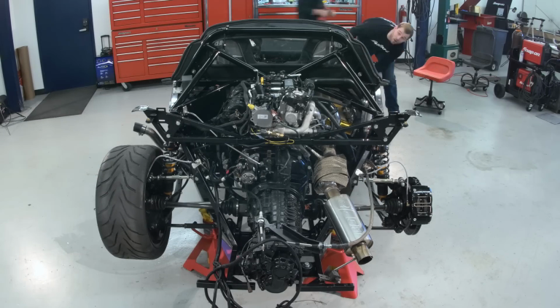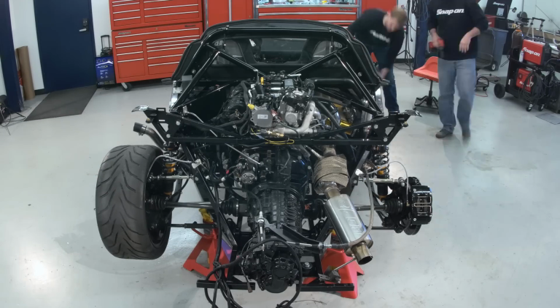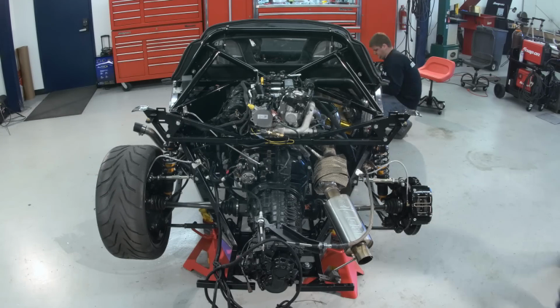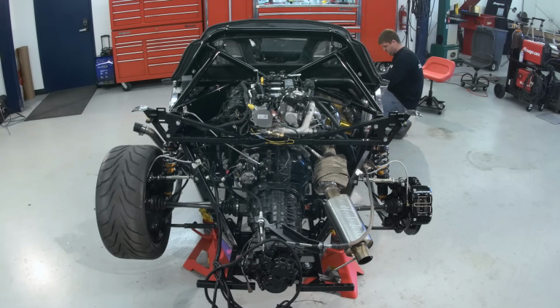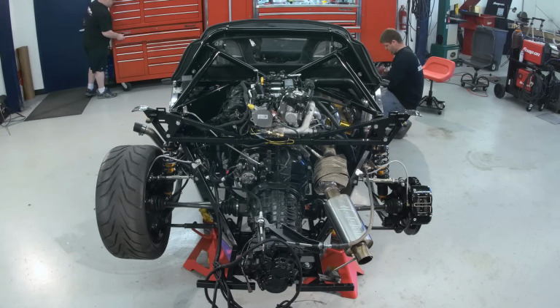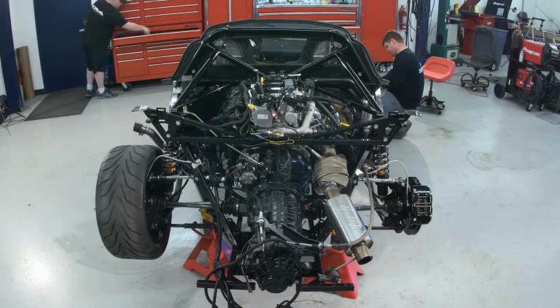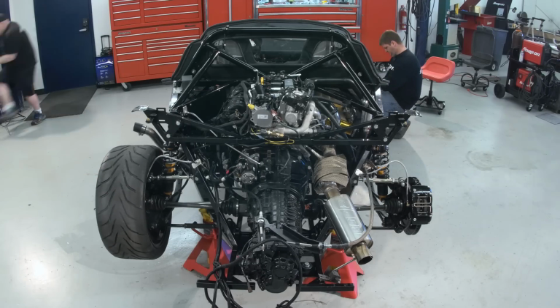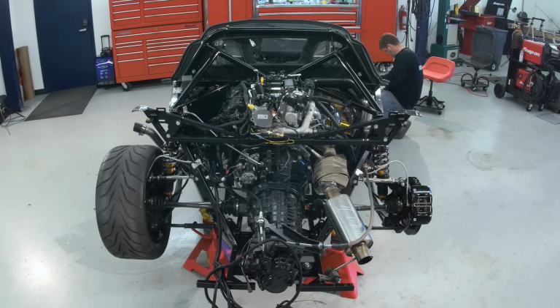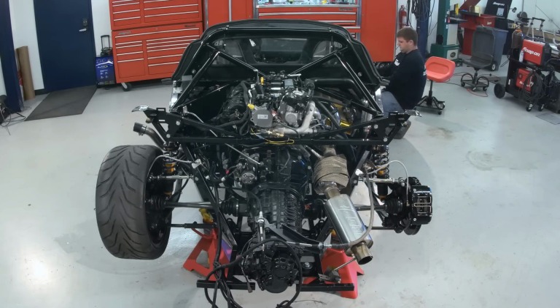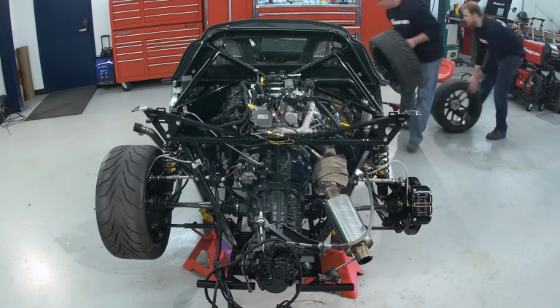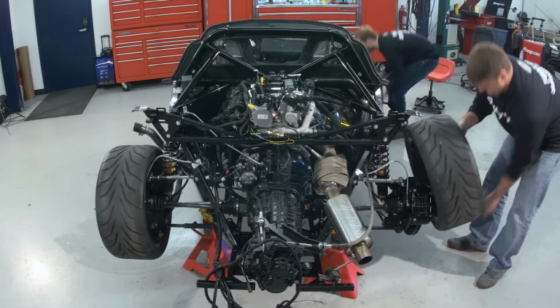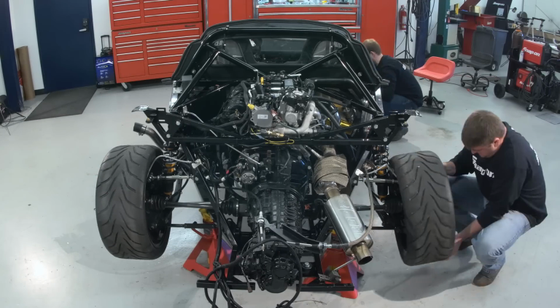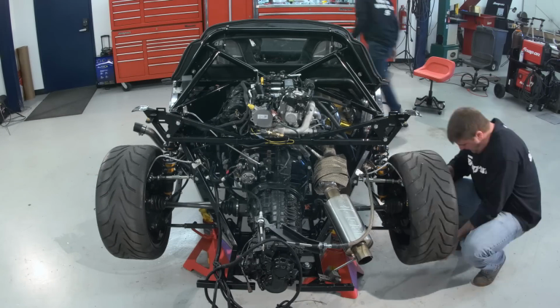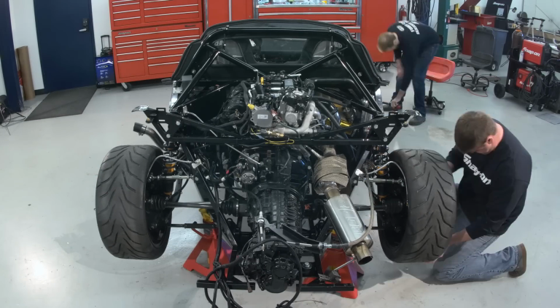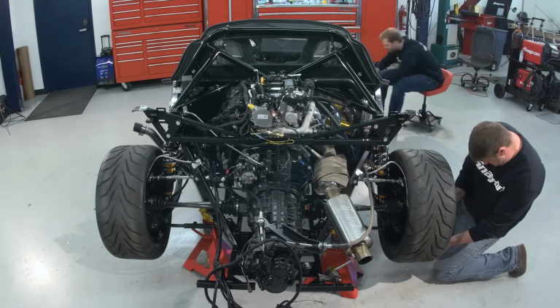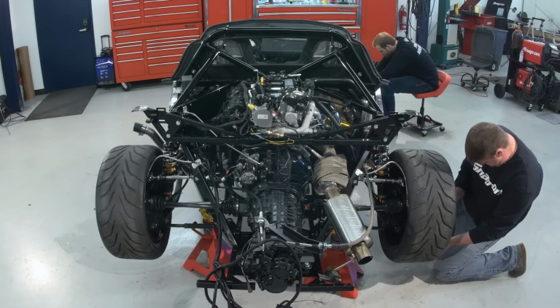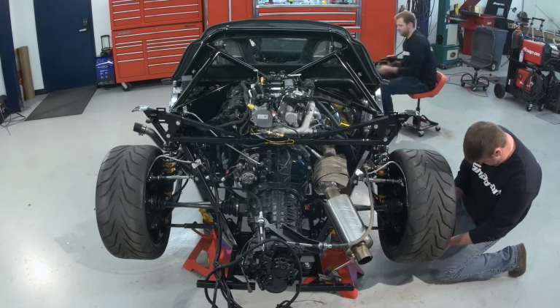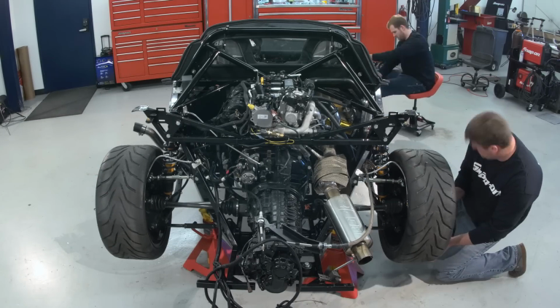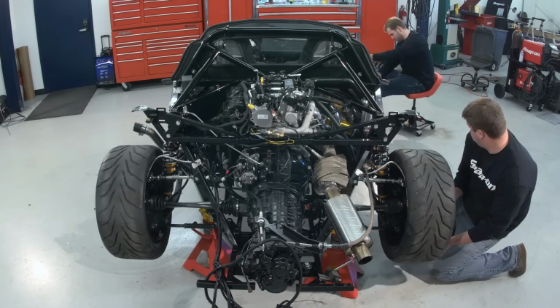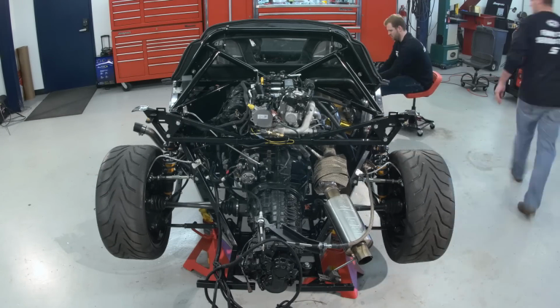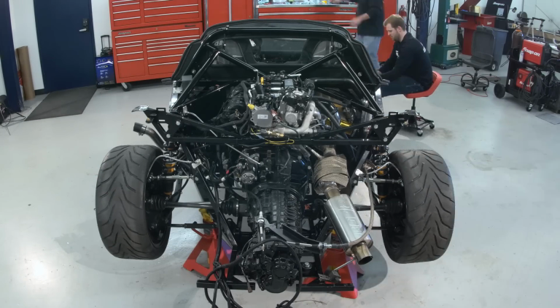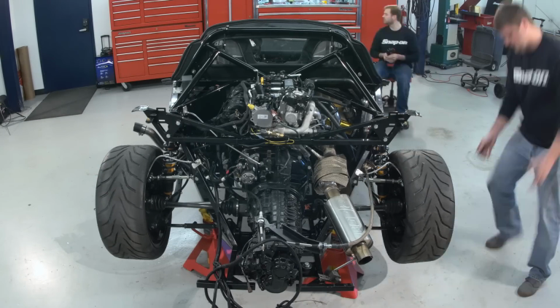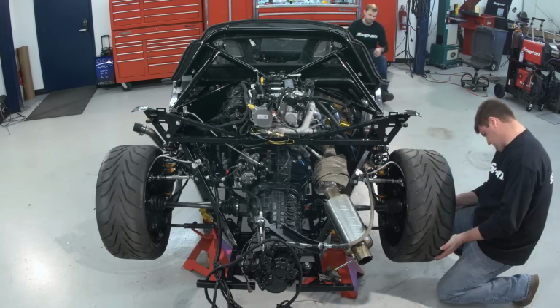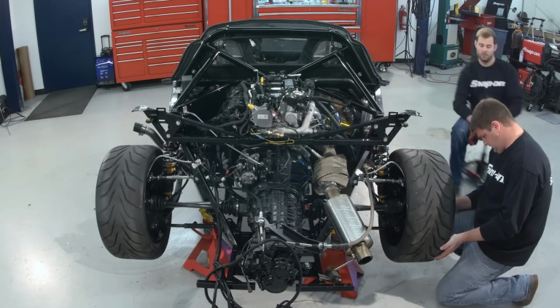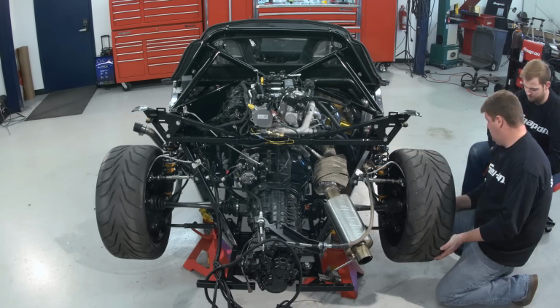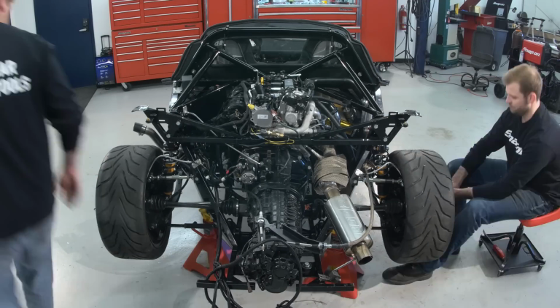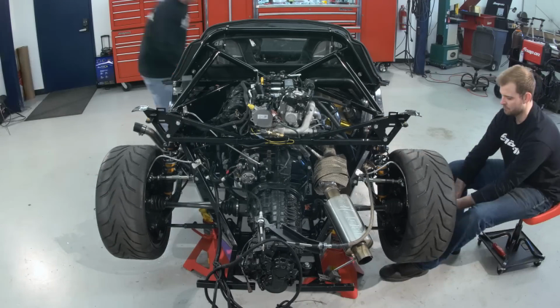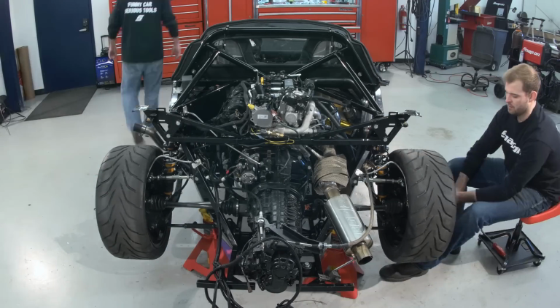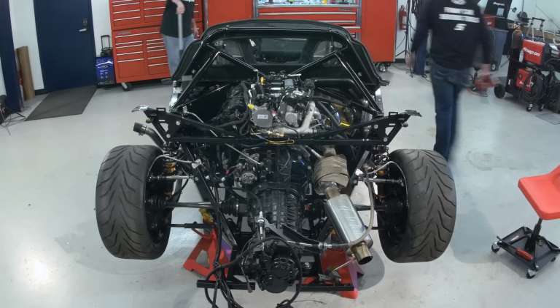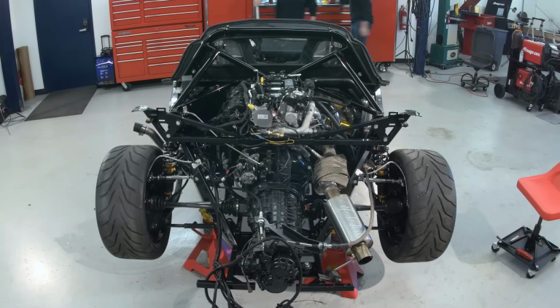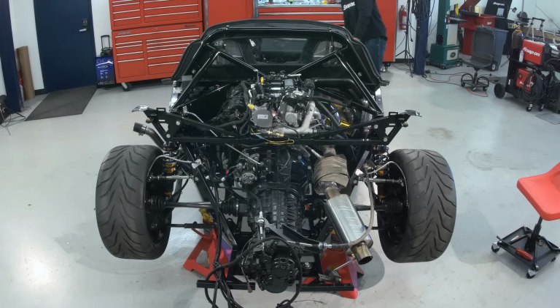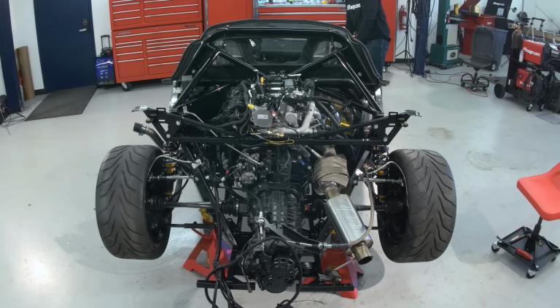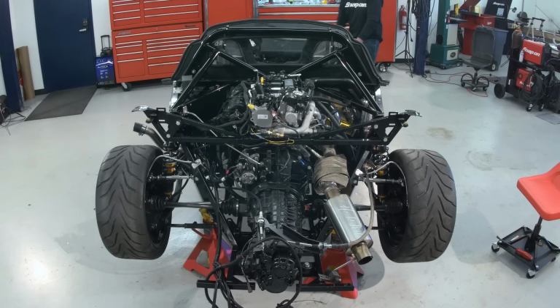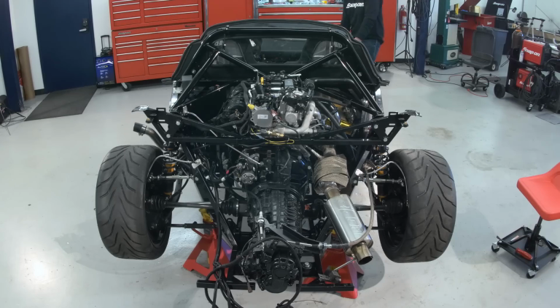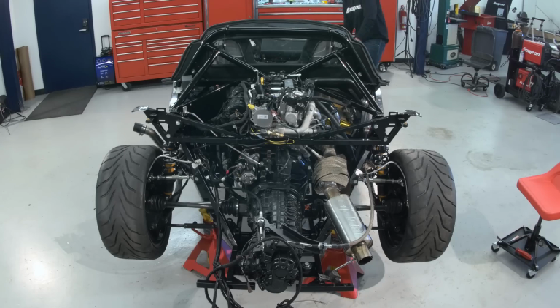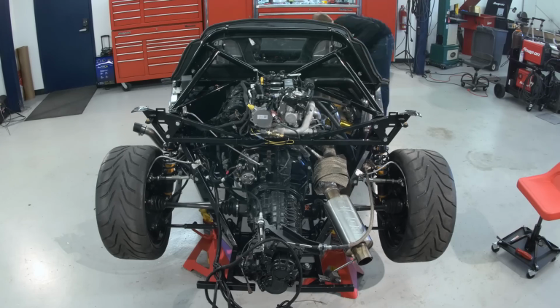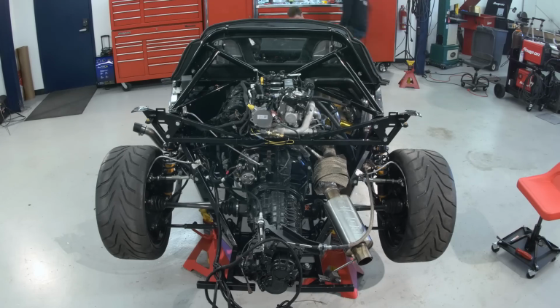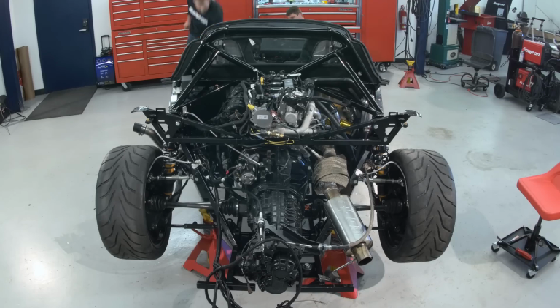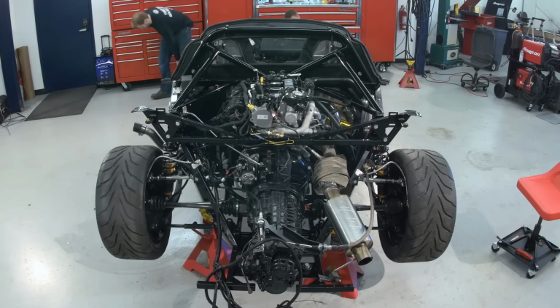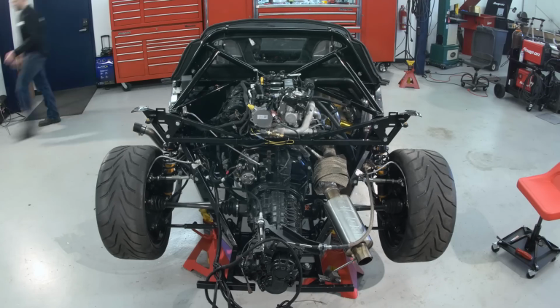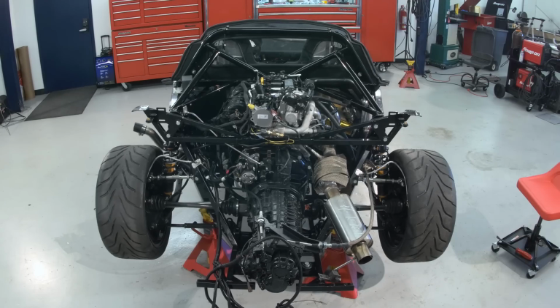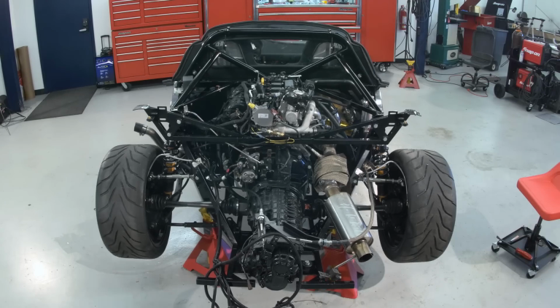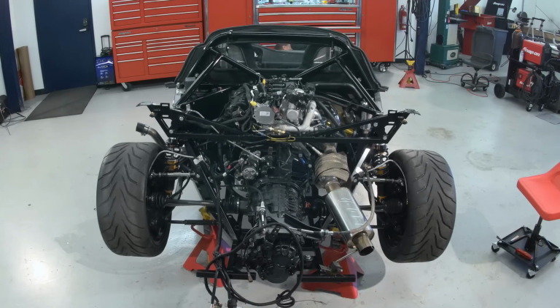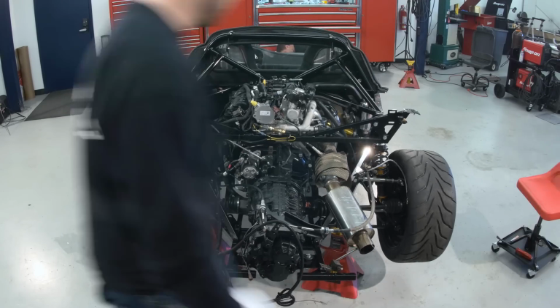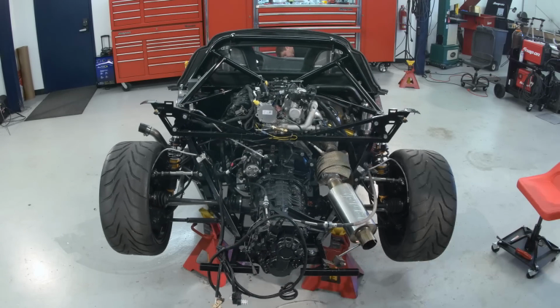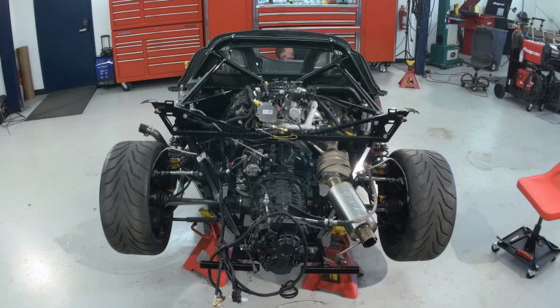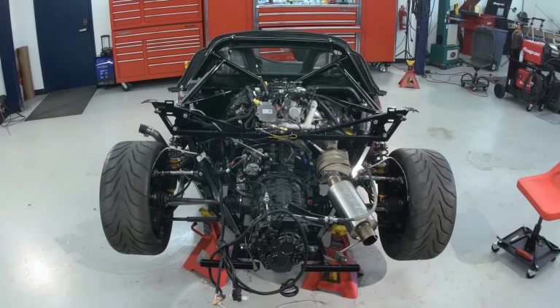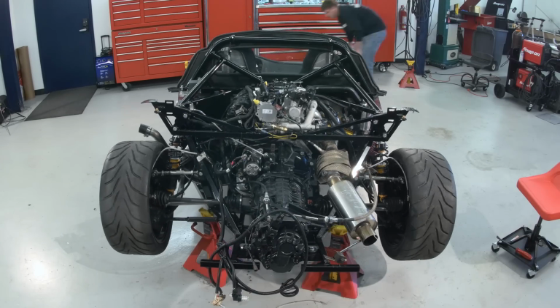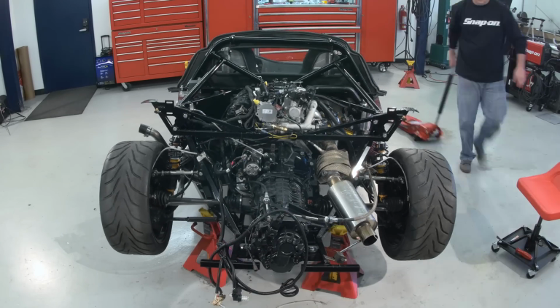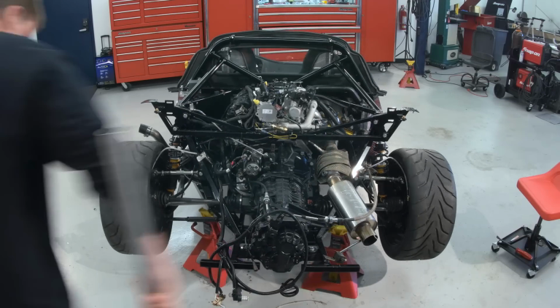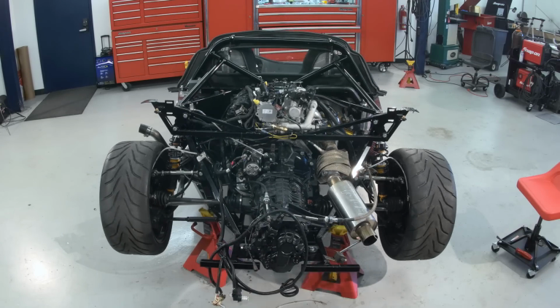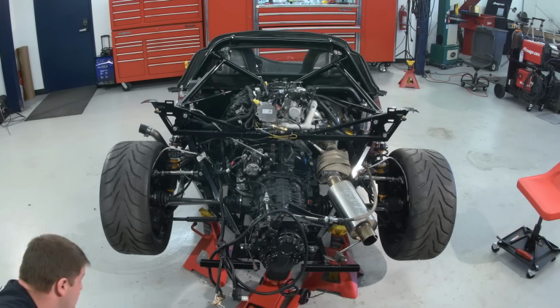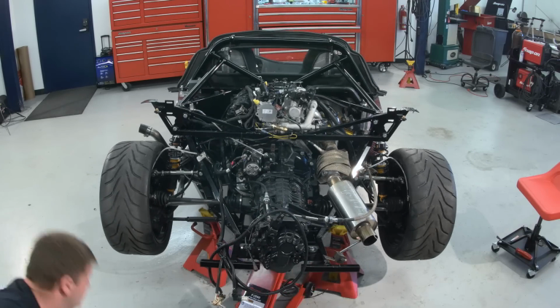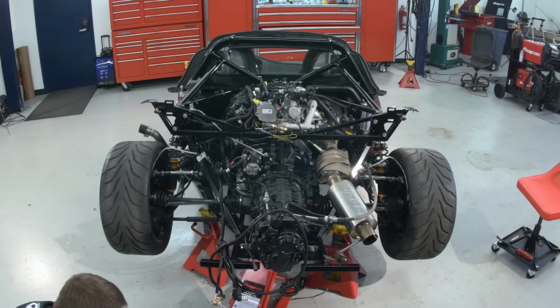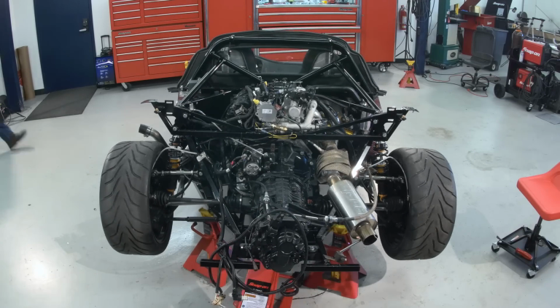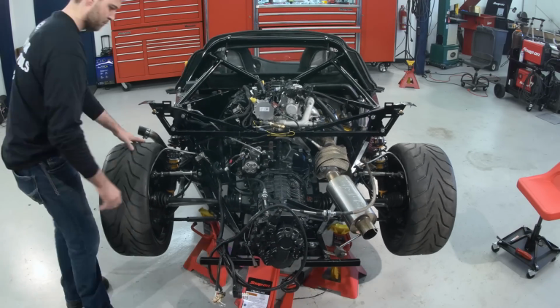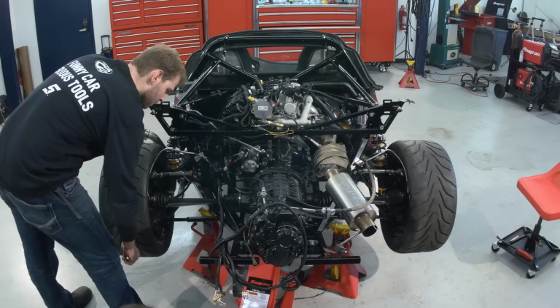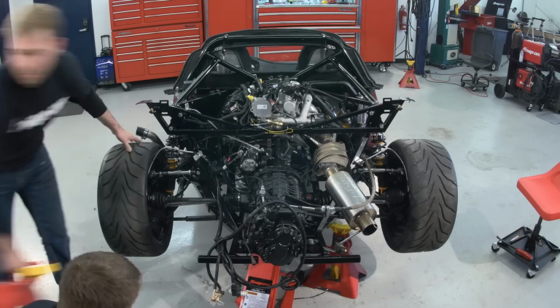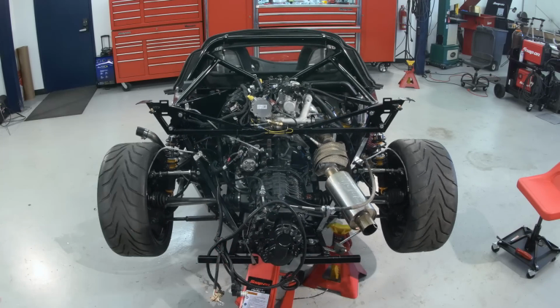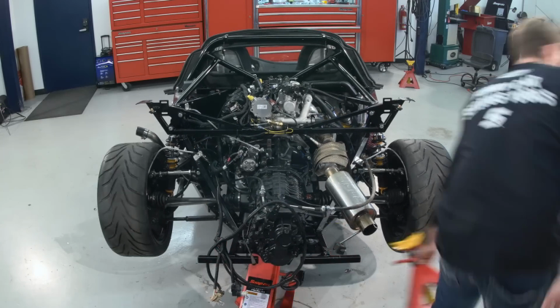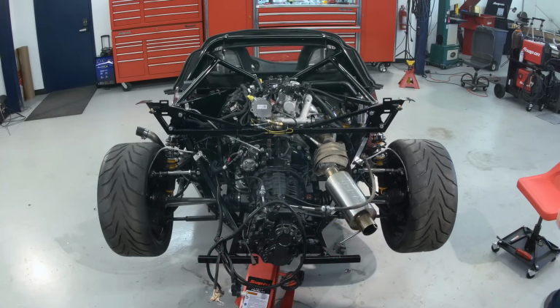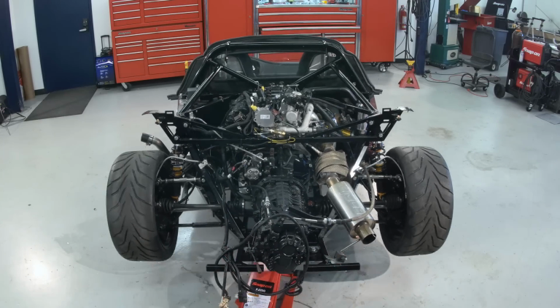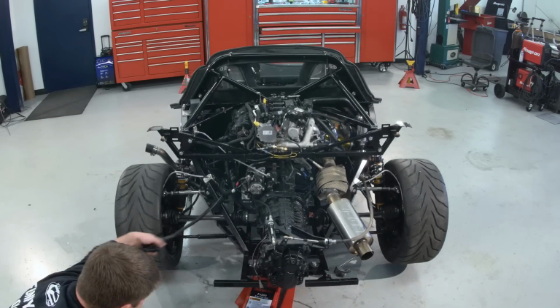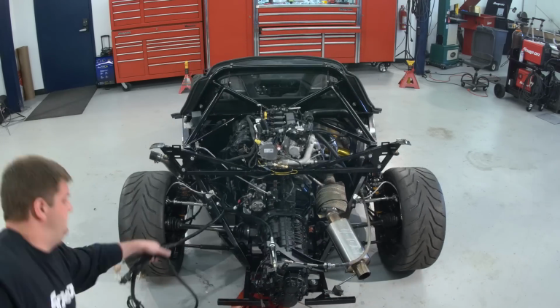It's alive! The first ever Factory 5 MK18C where the Ford Mustang EcoBoost power plant has started.